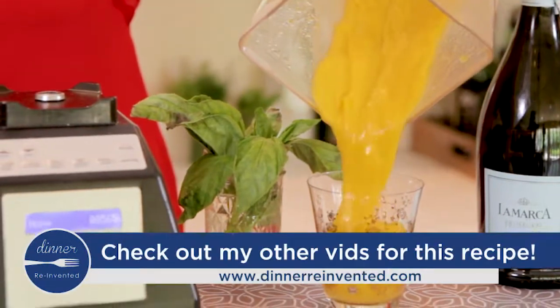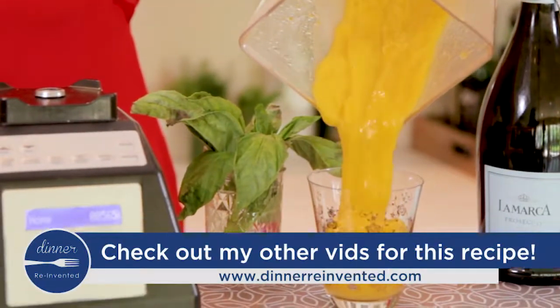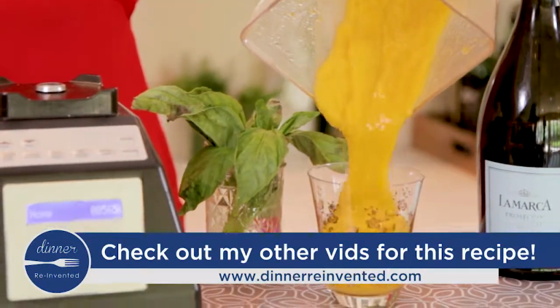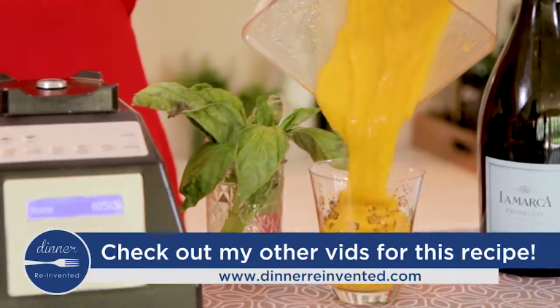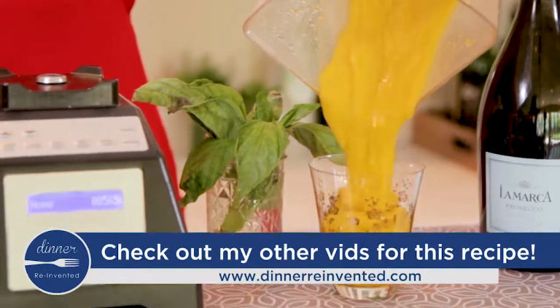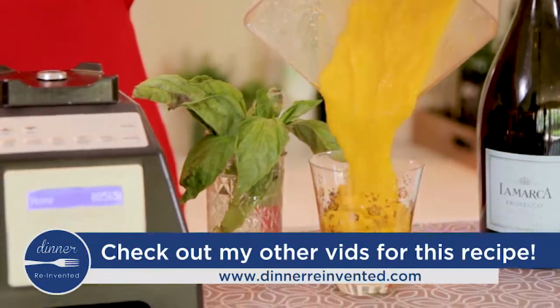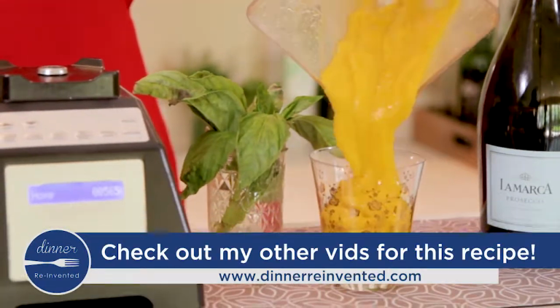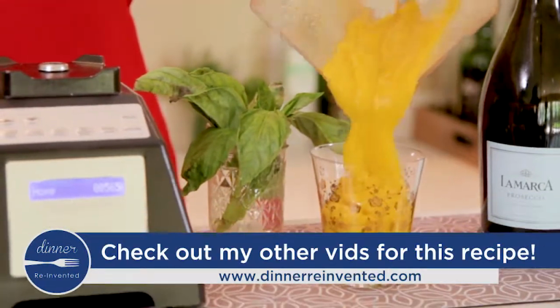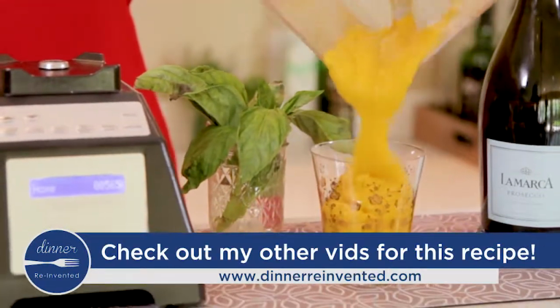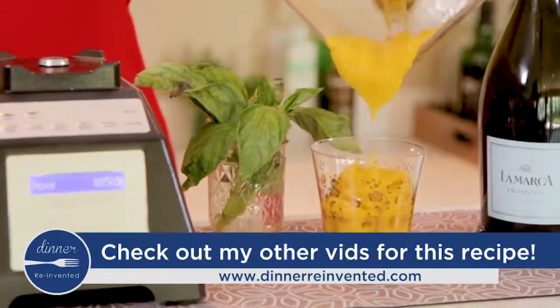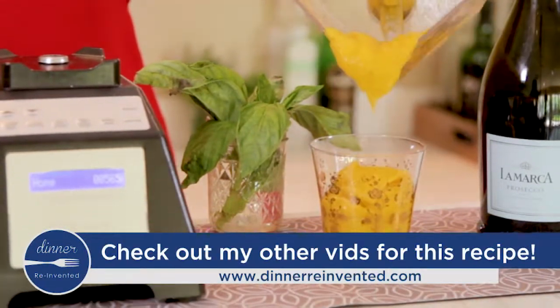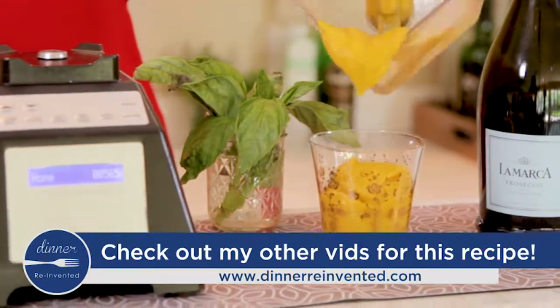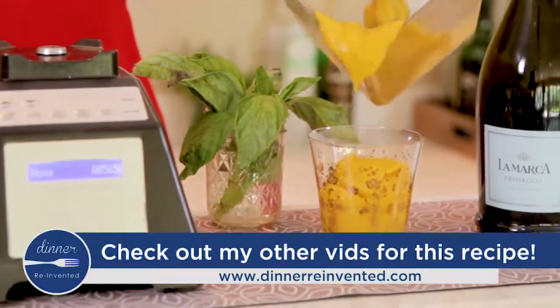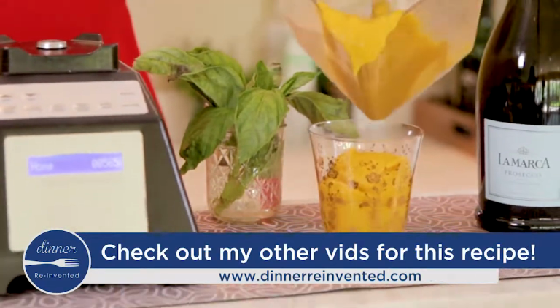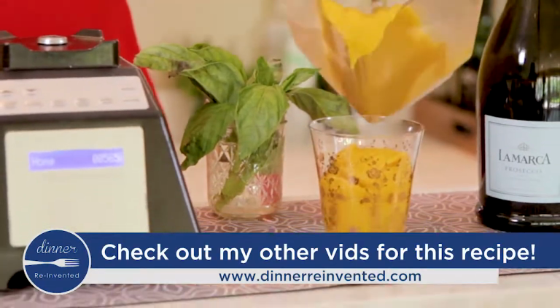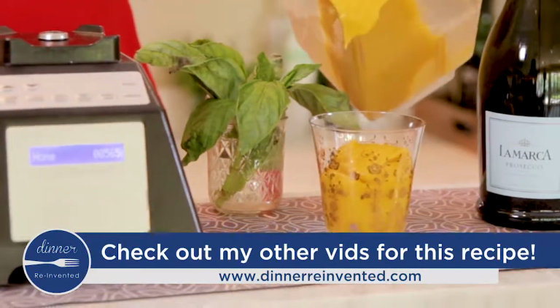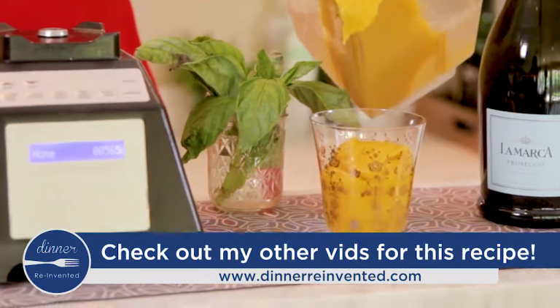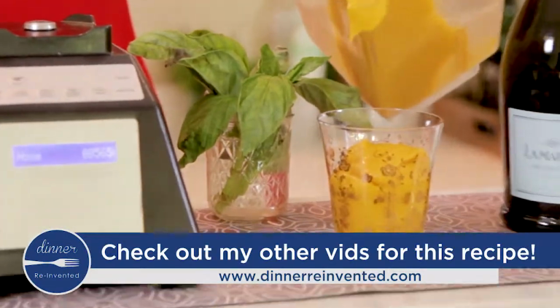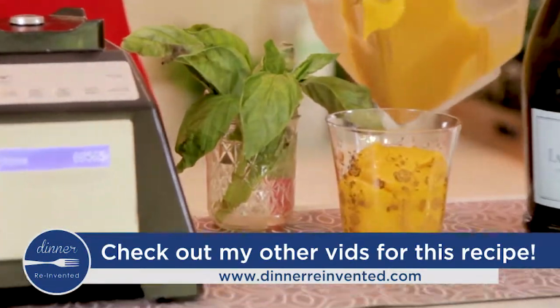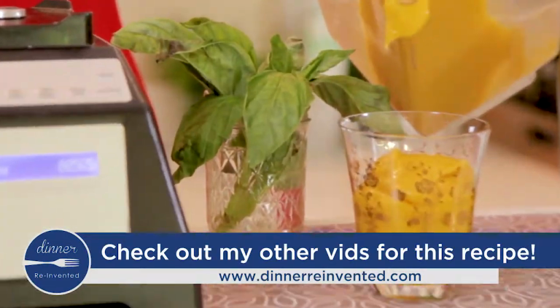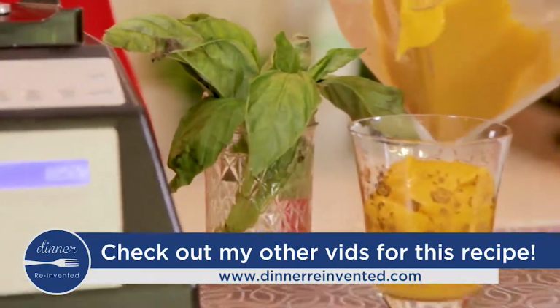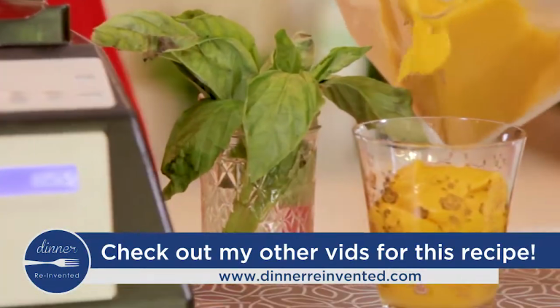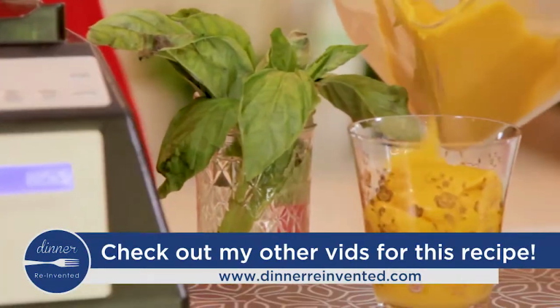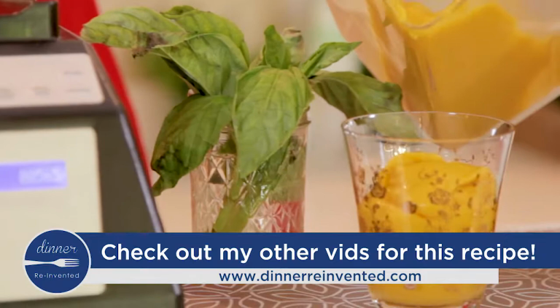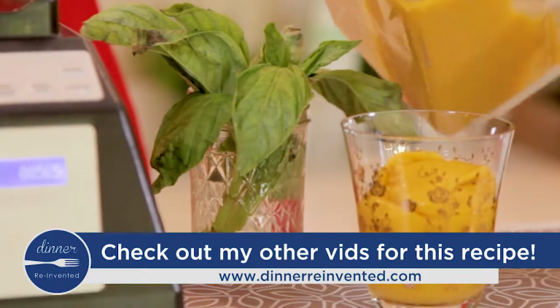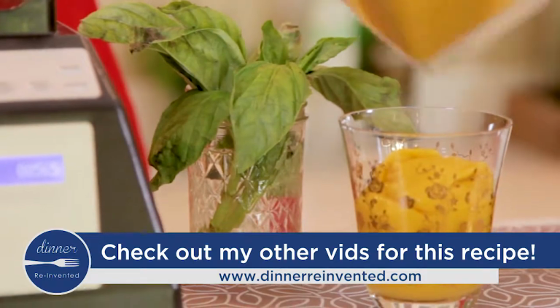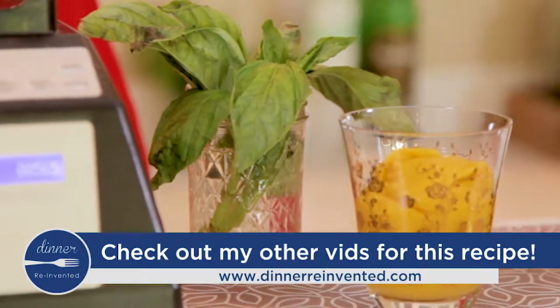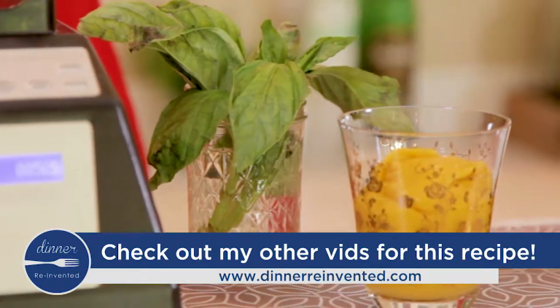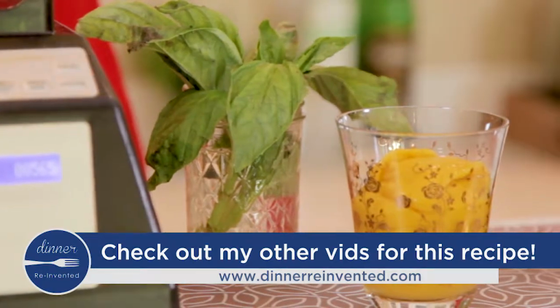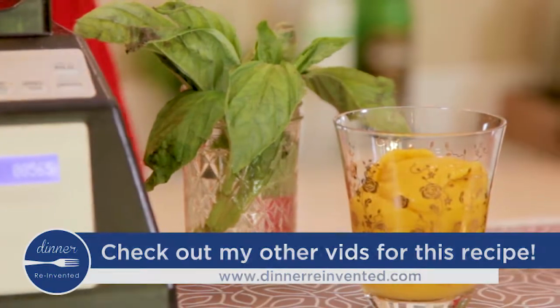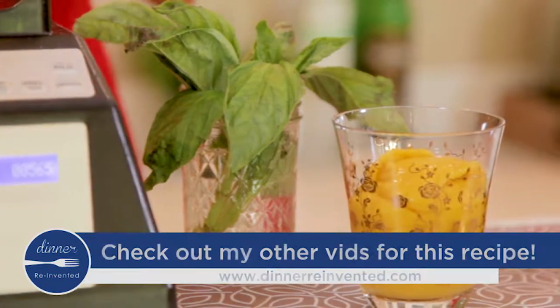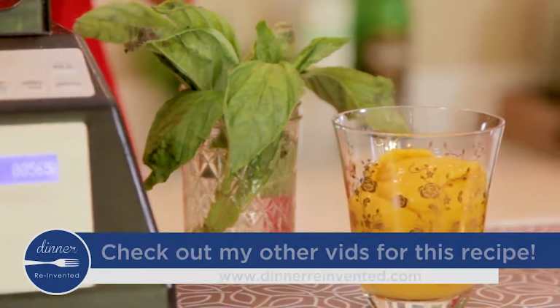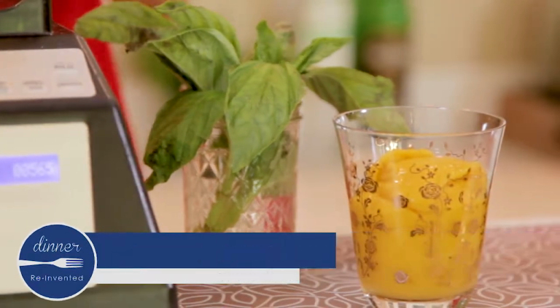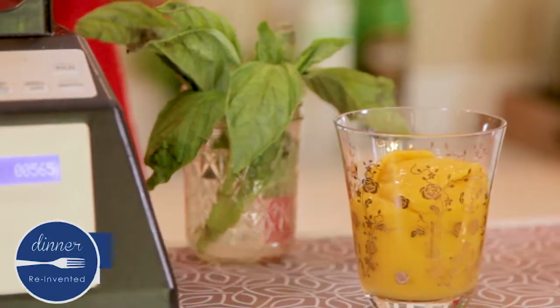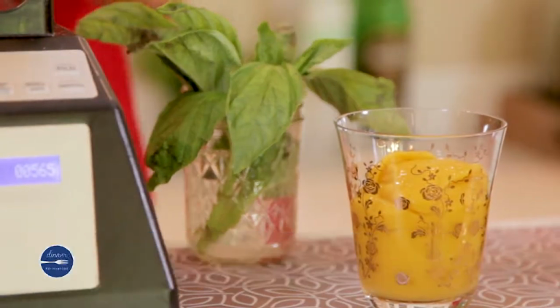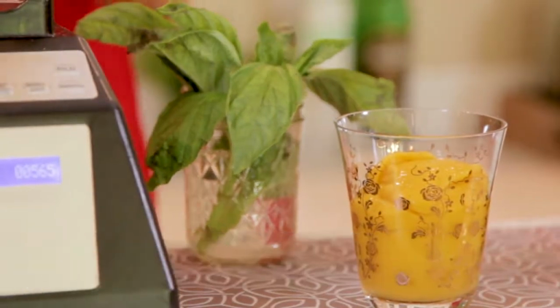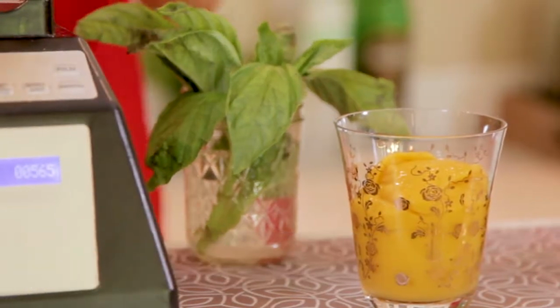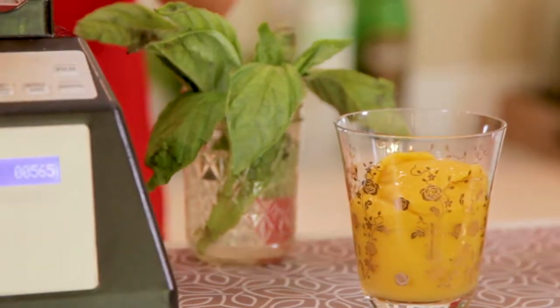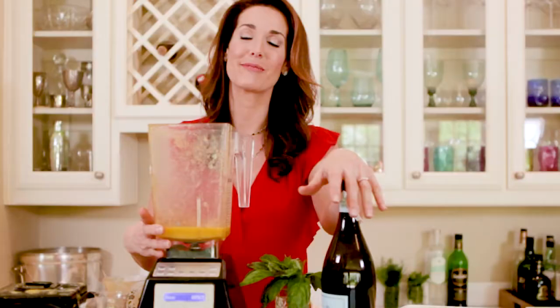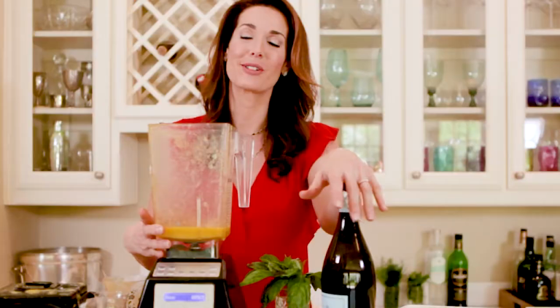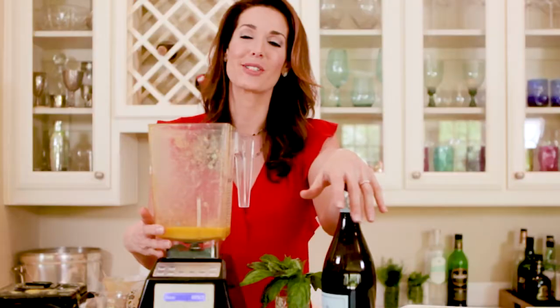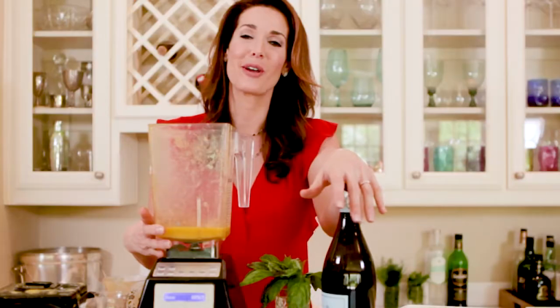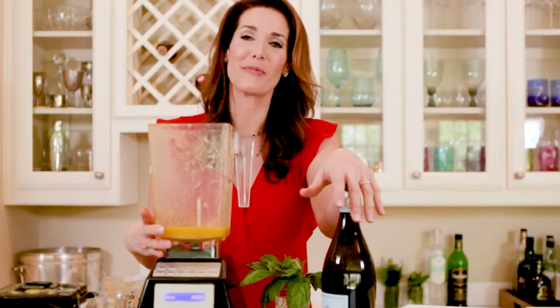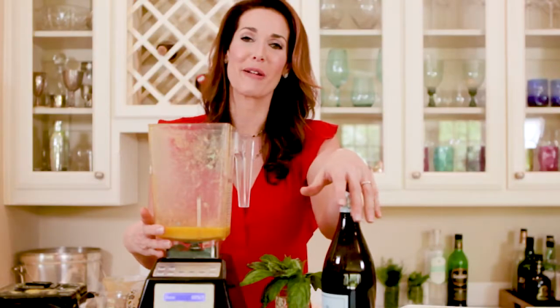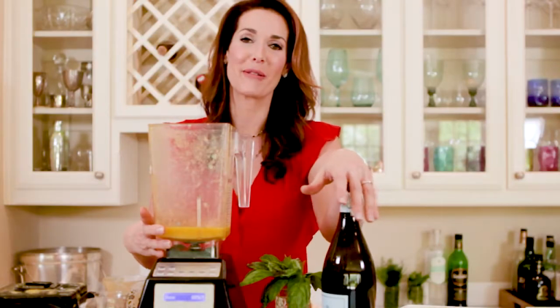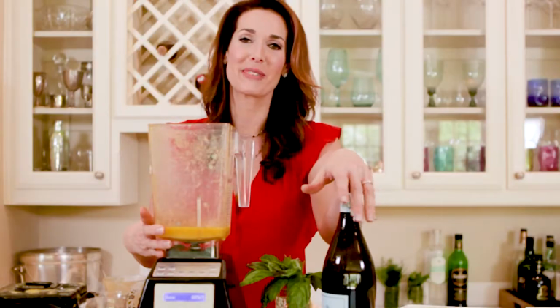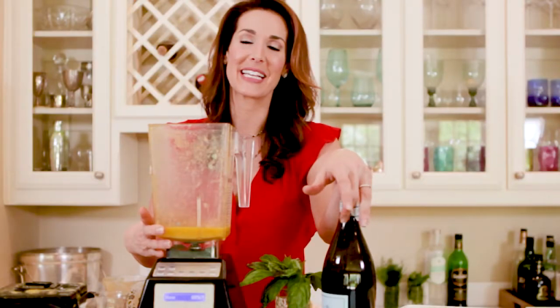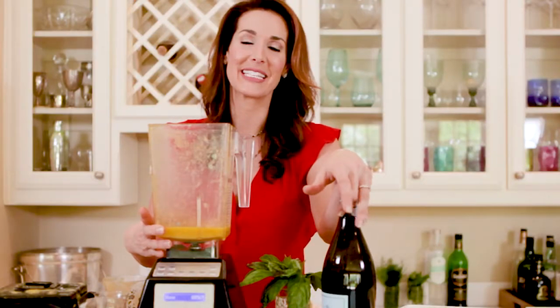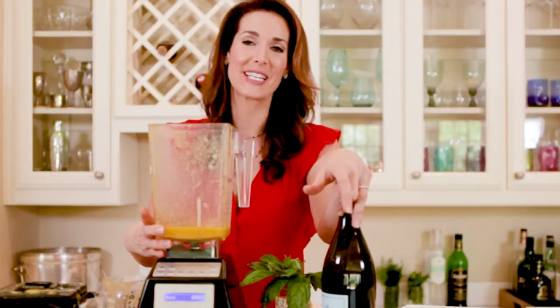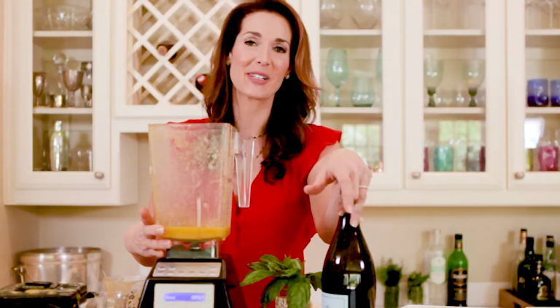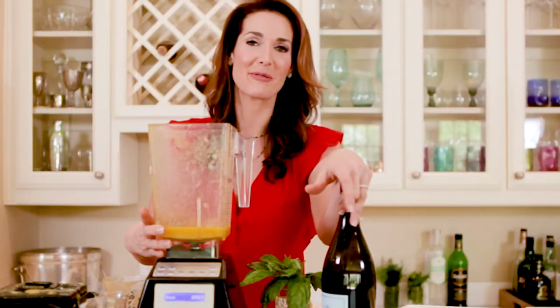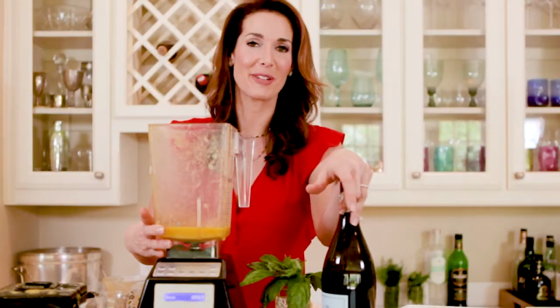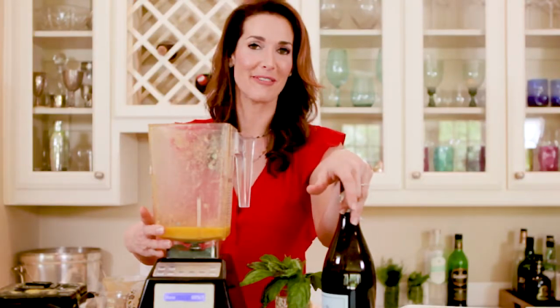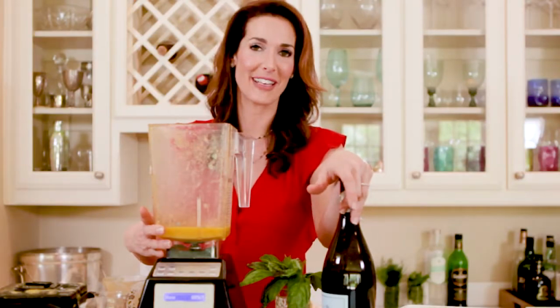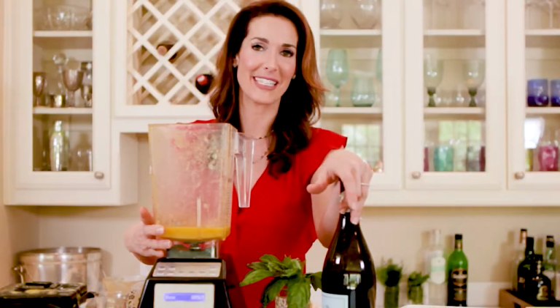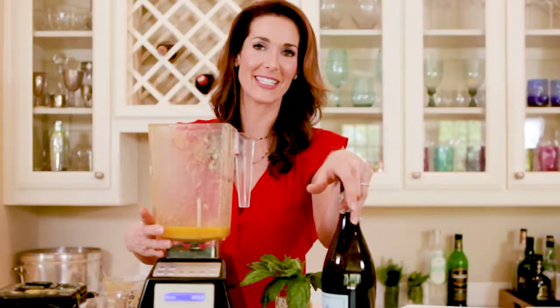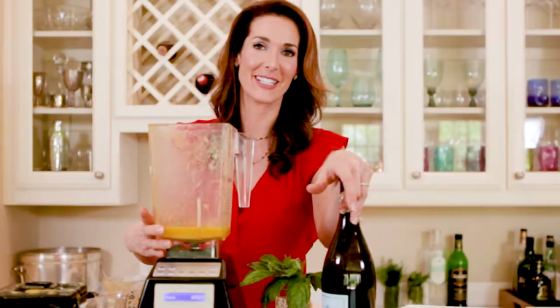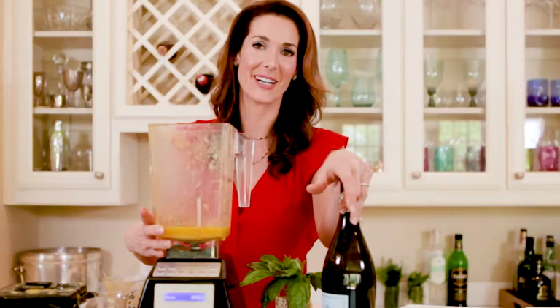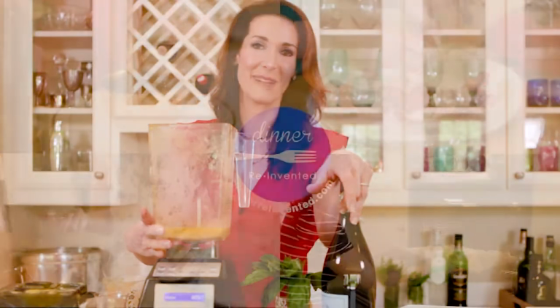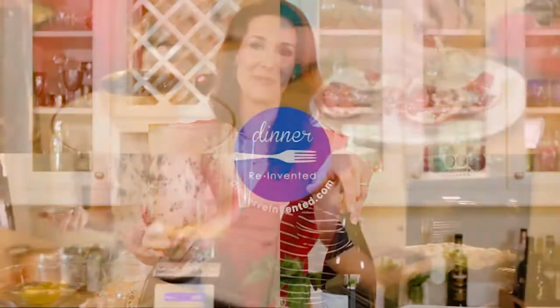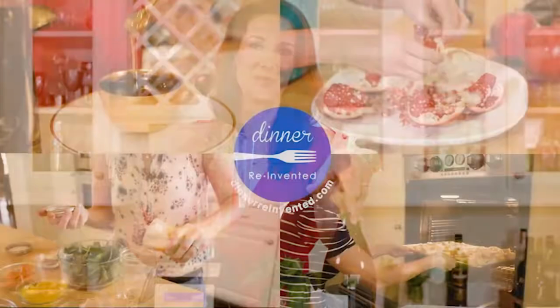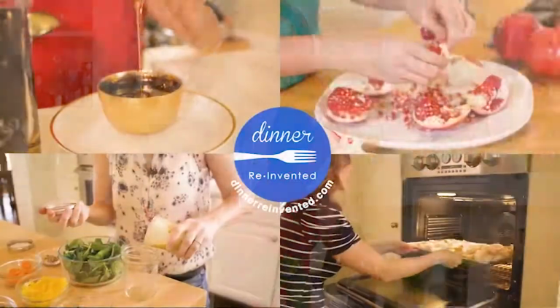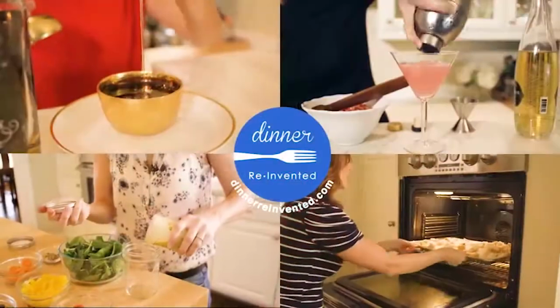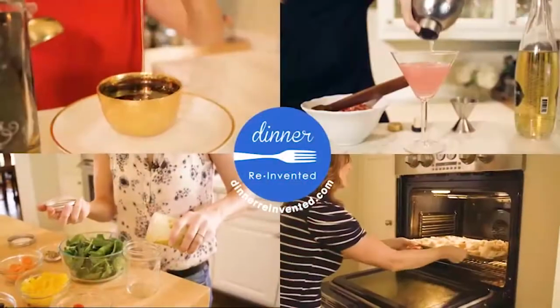And now you have your own homemade Bellini, and you didn't waste the rest of that bottle. I'm Roni Proder. If you need any more tips, just go to my website, dinnerreinvented.com. See you later.